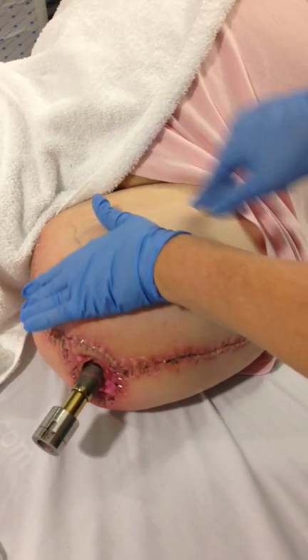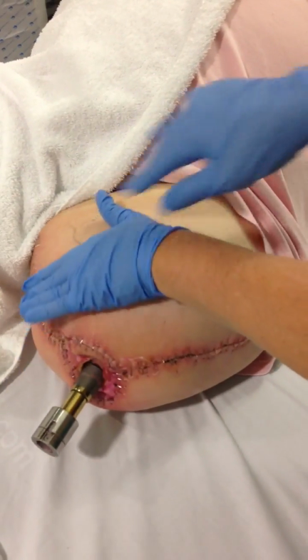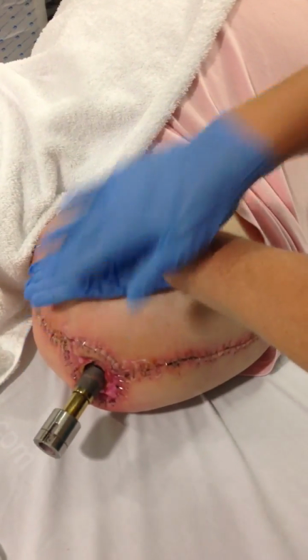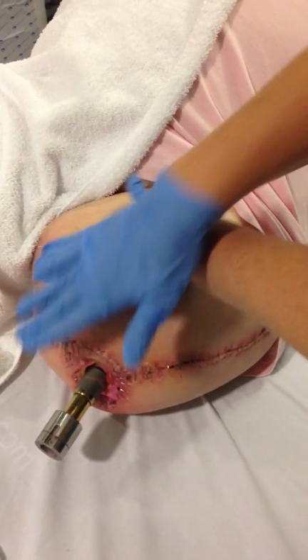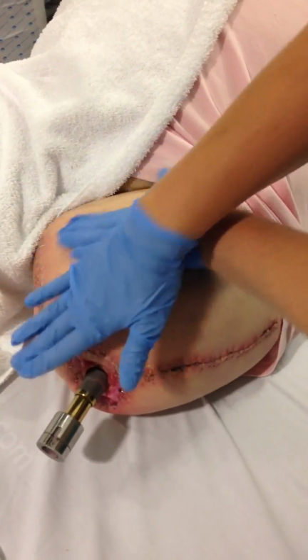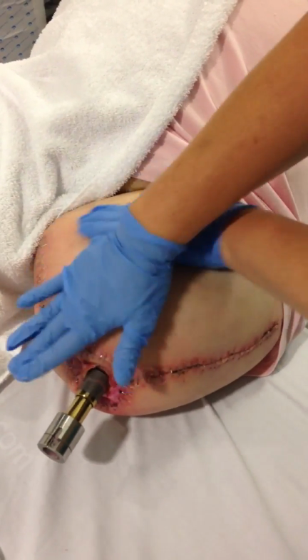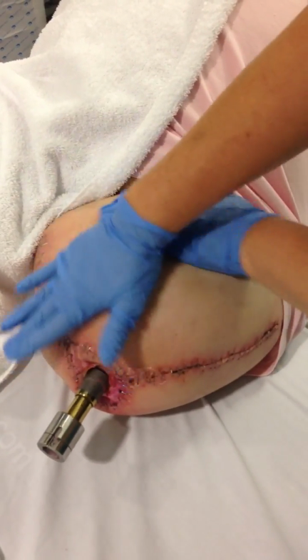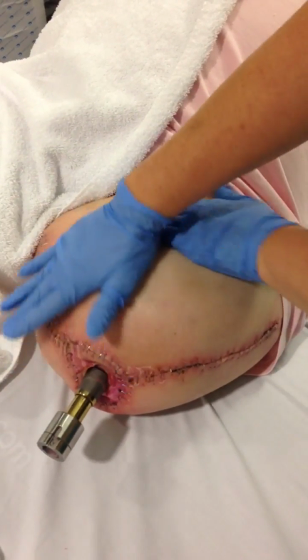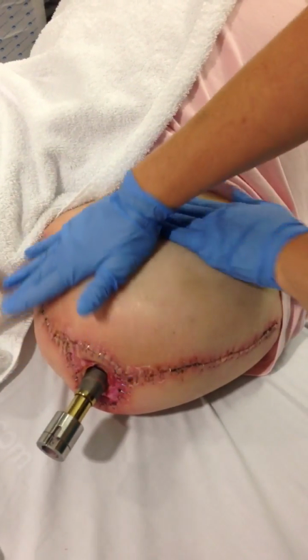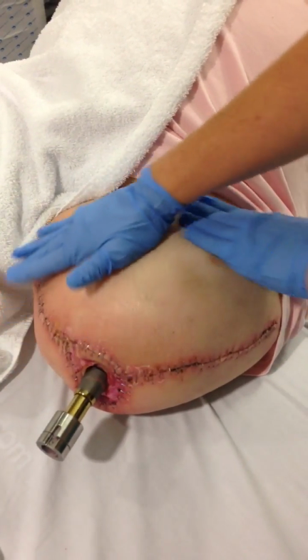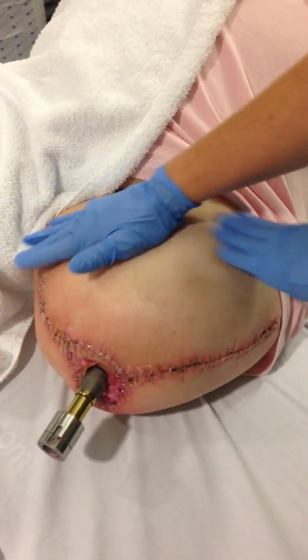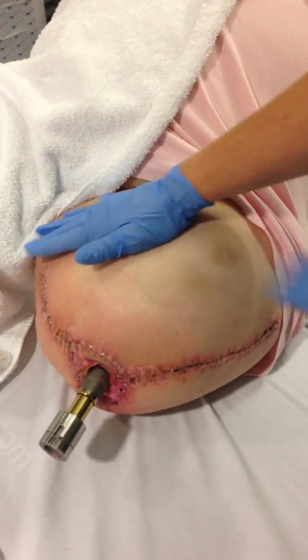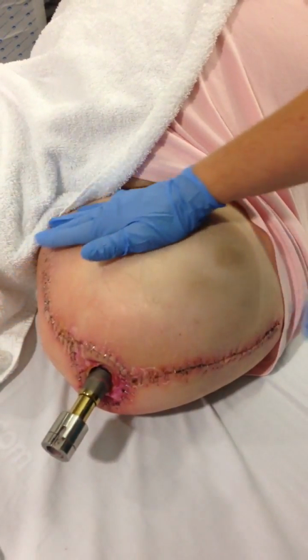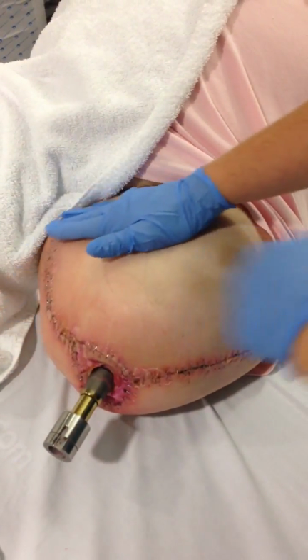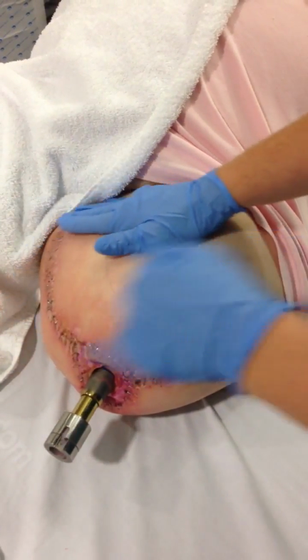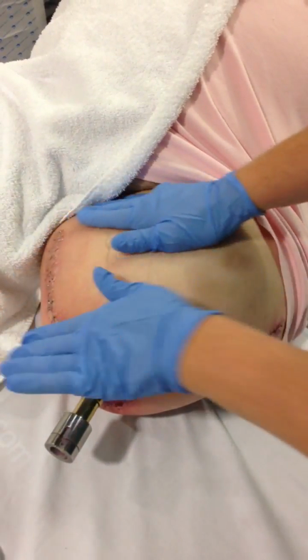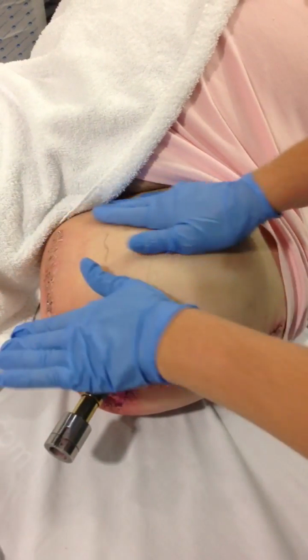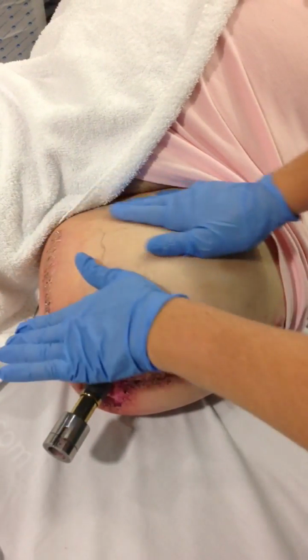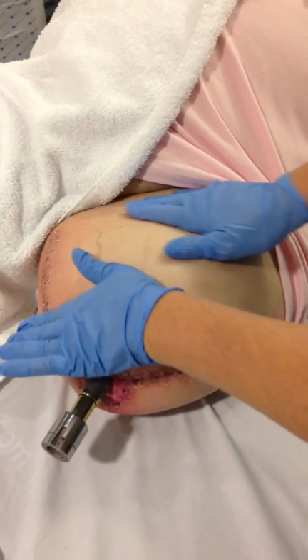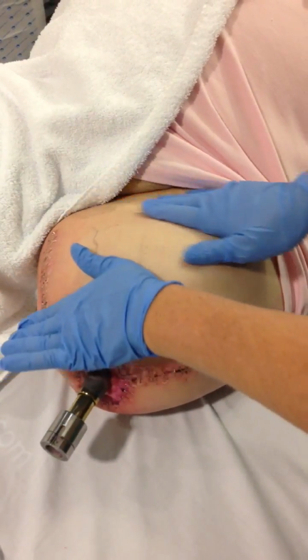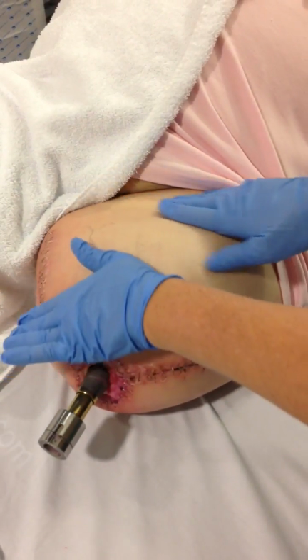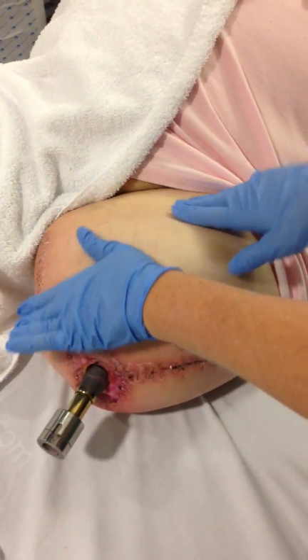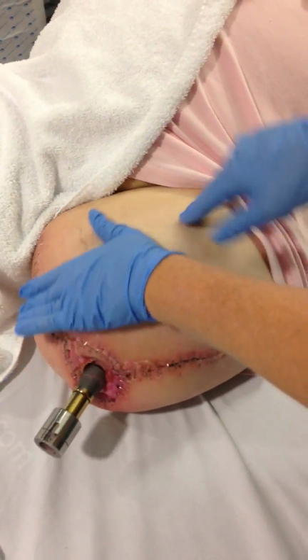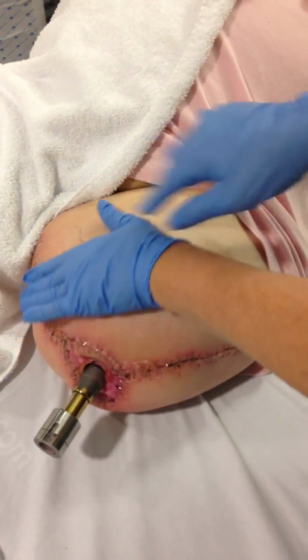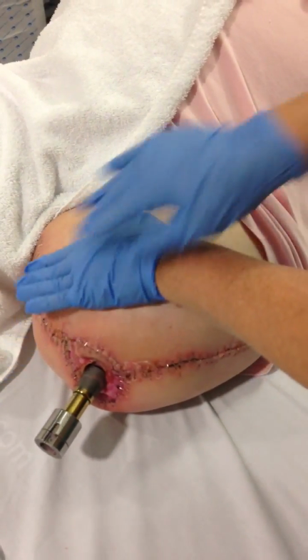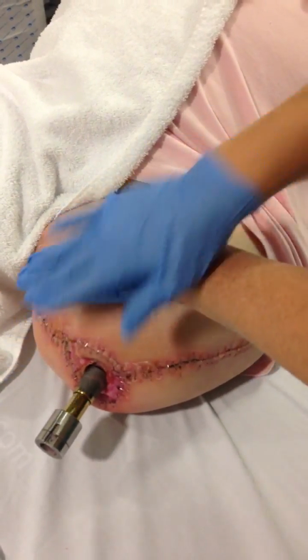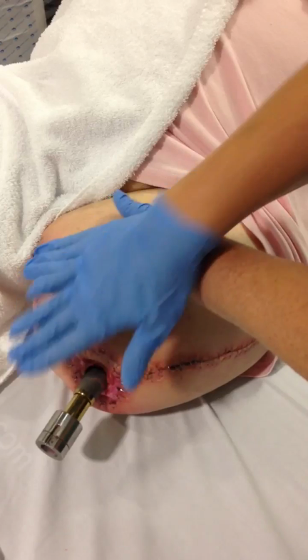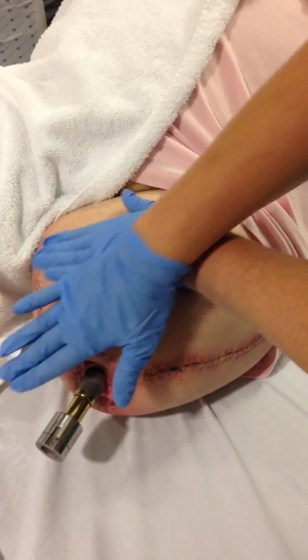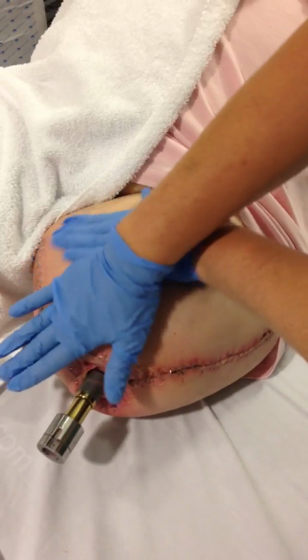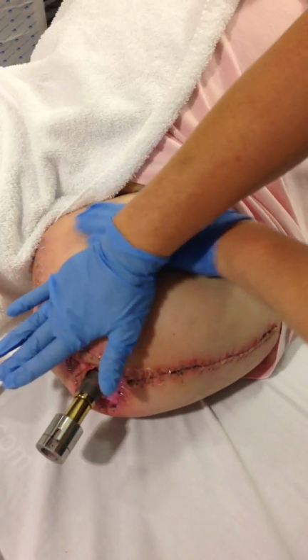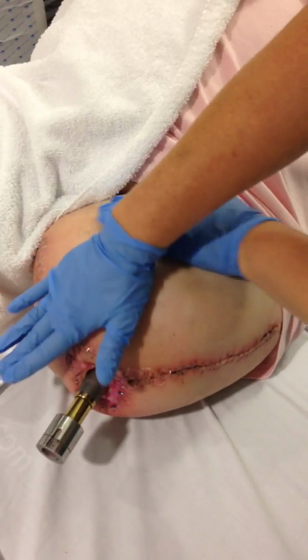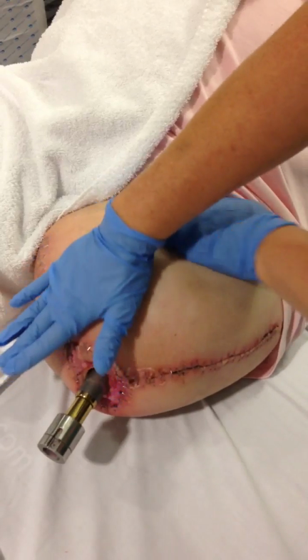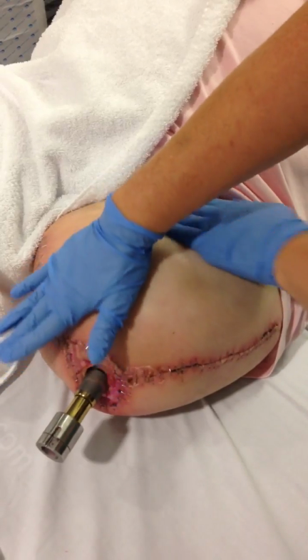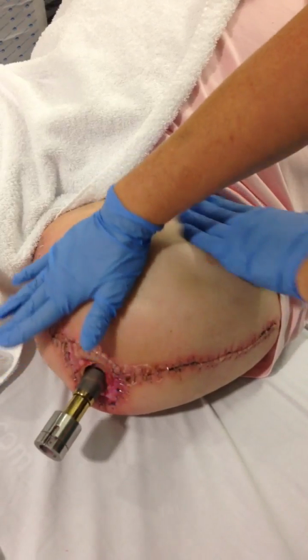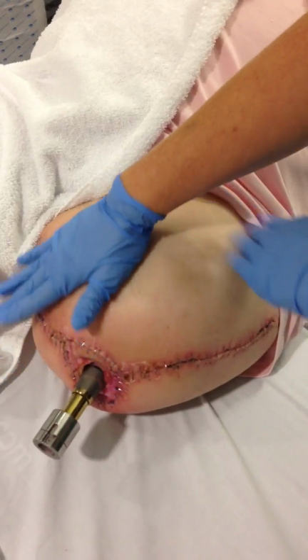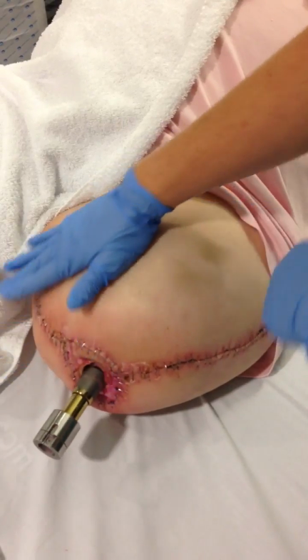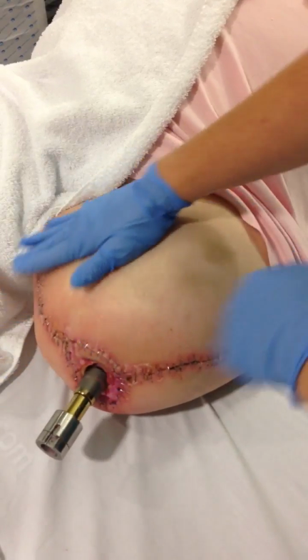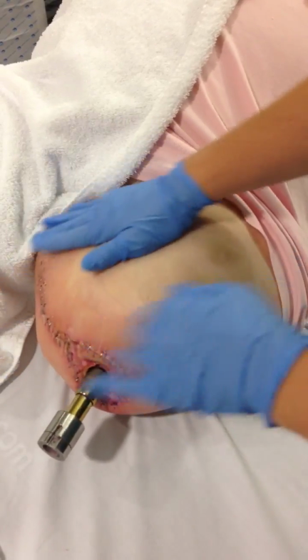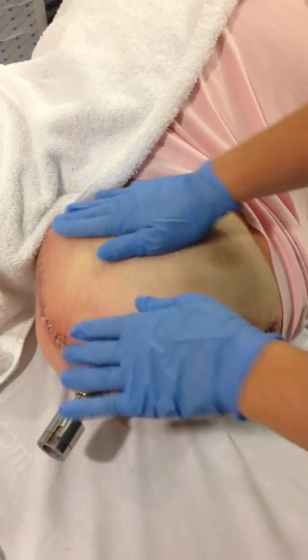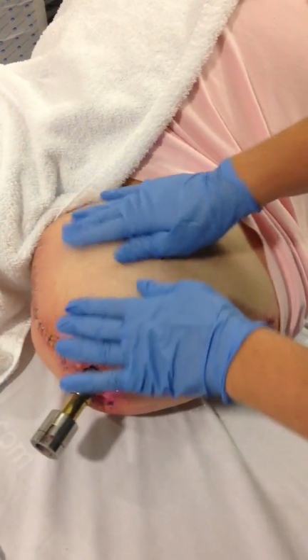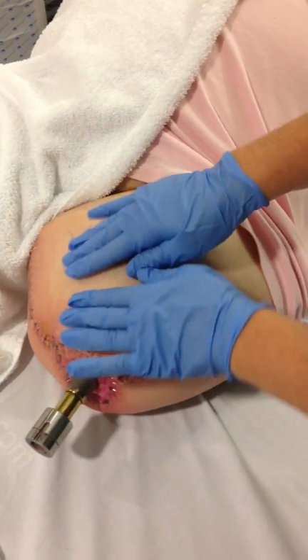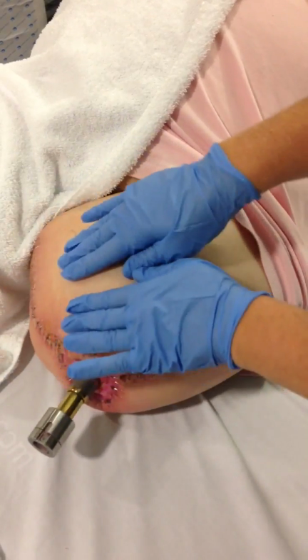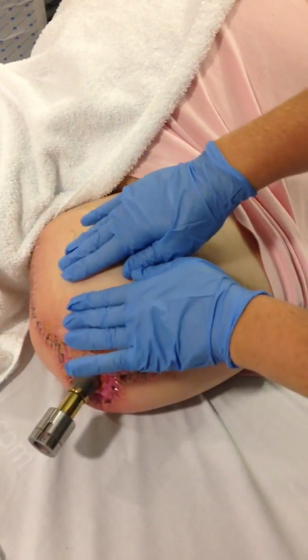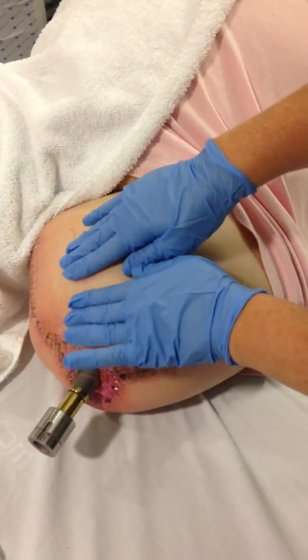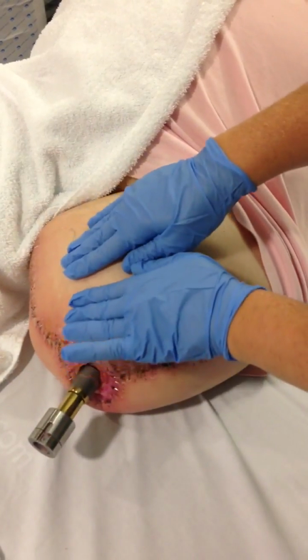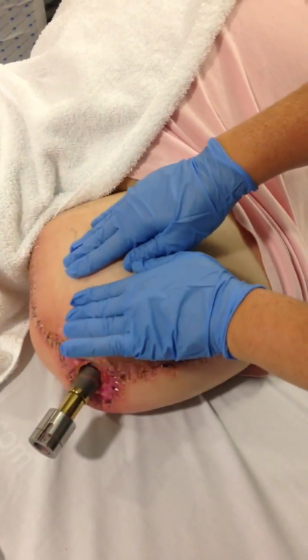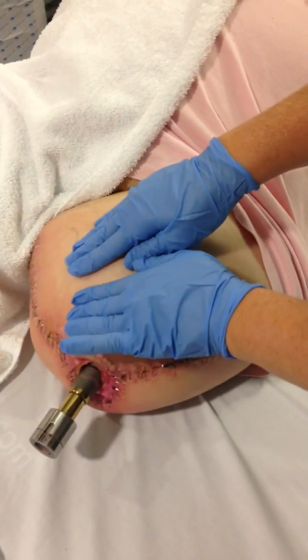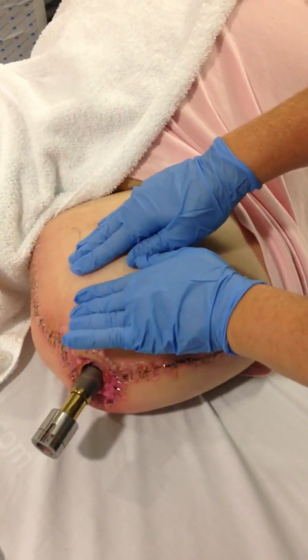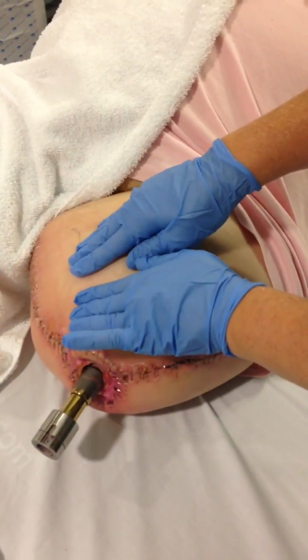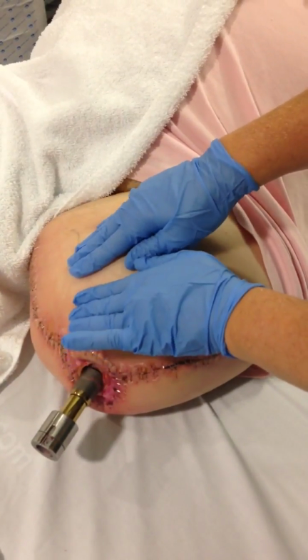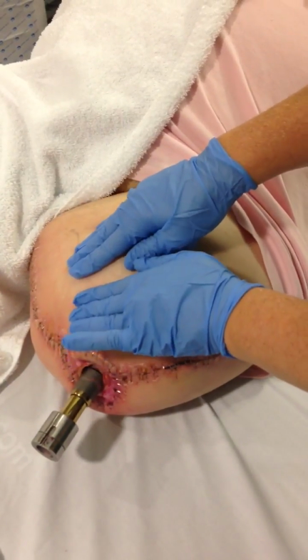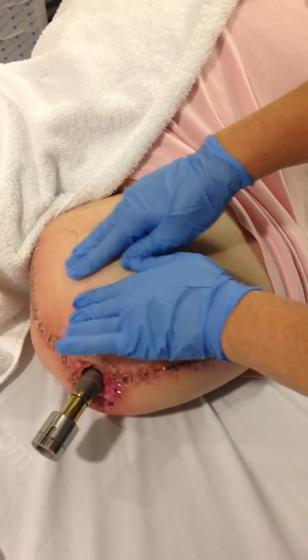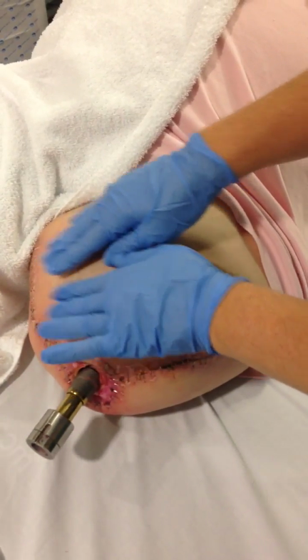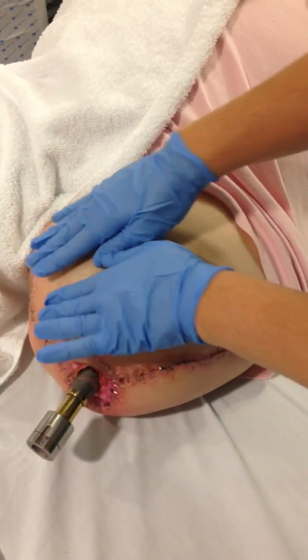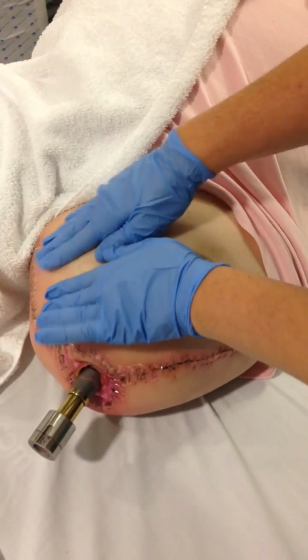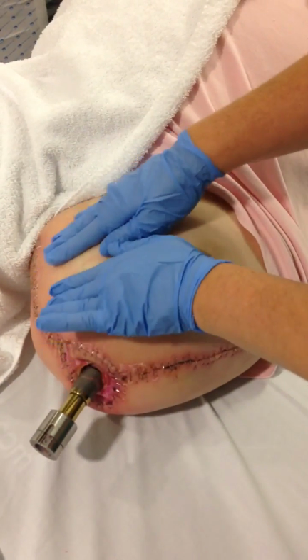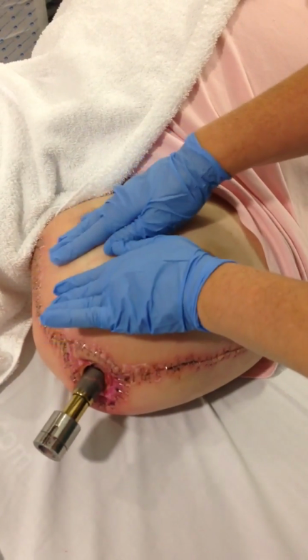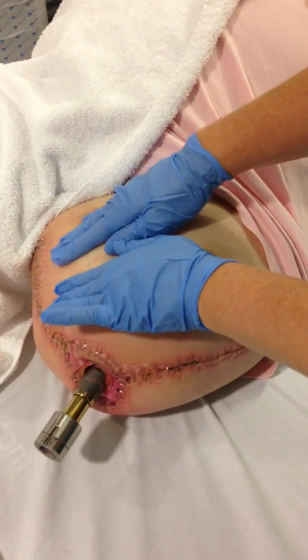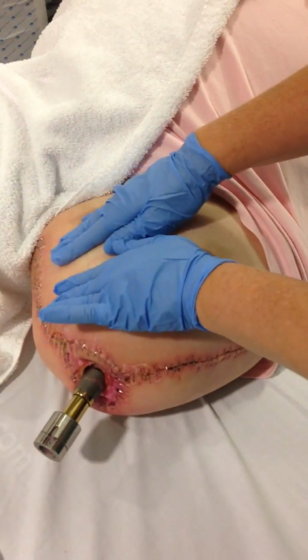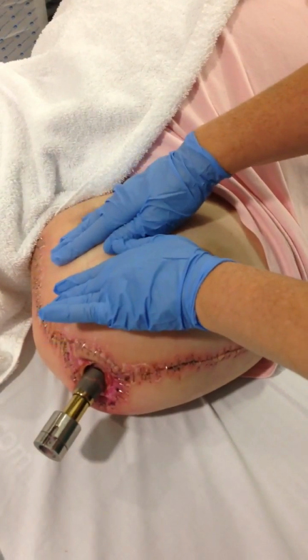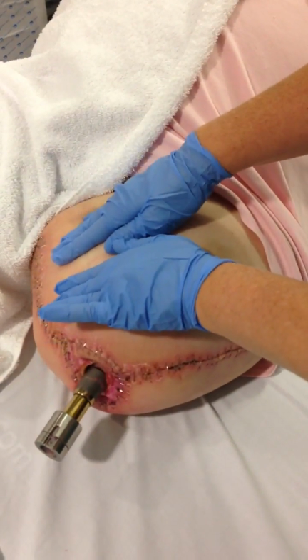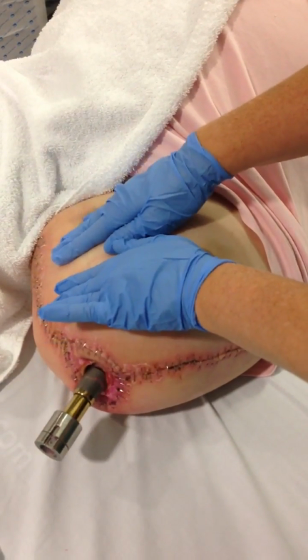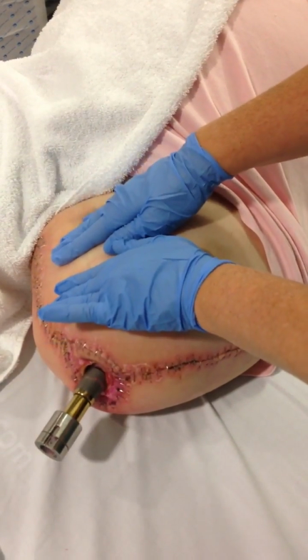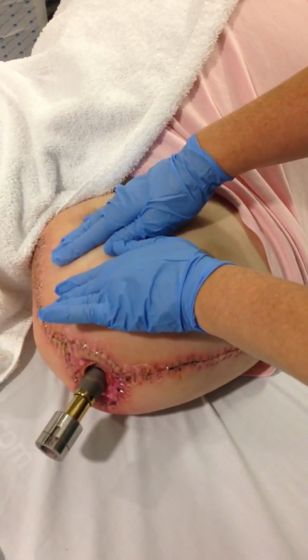Don't use creams, as creams mean you rub over the skin — you actually want a stretching effect on the skin.